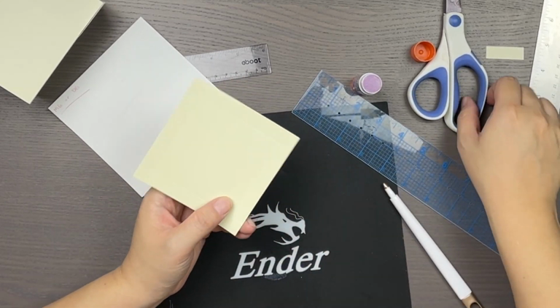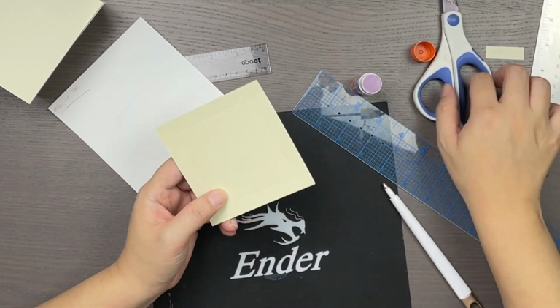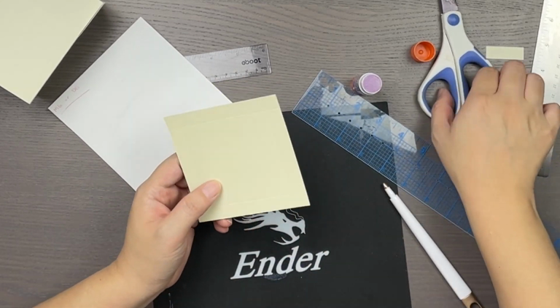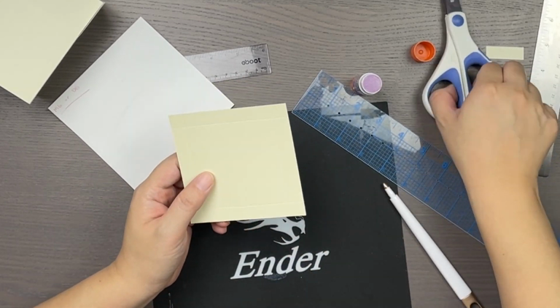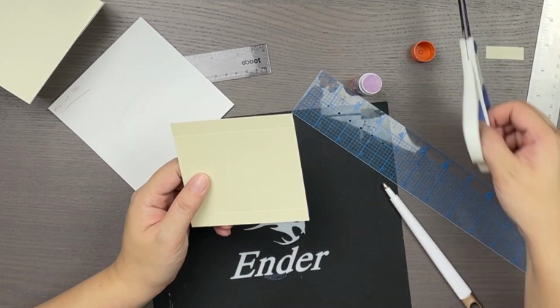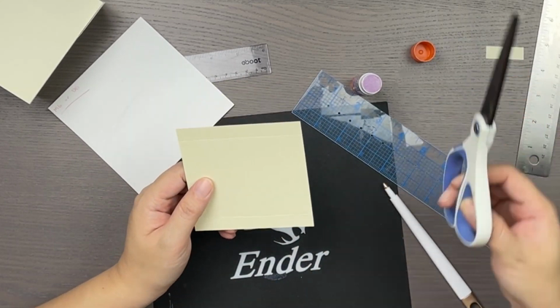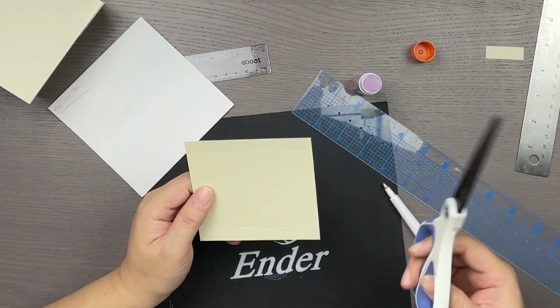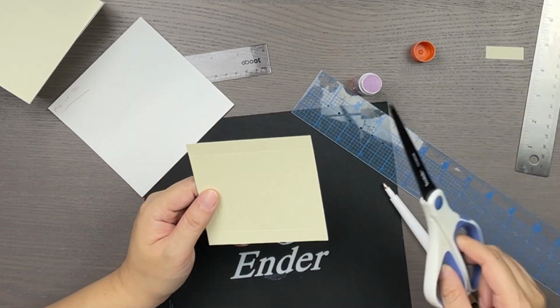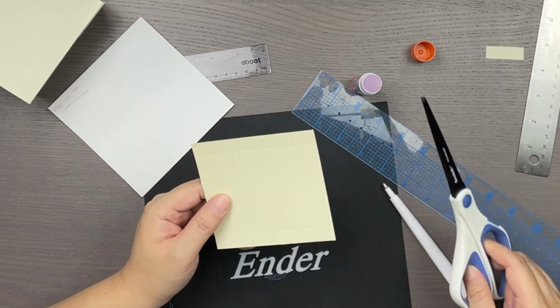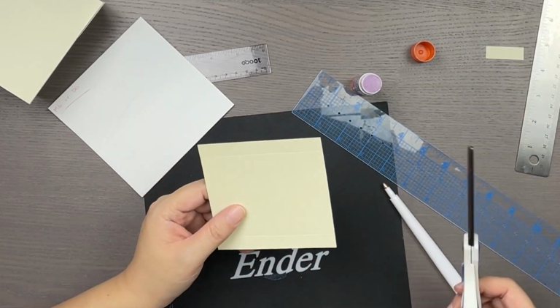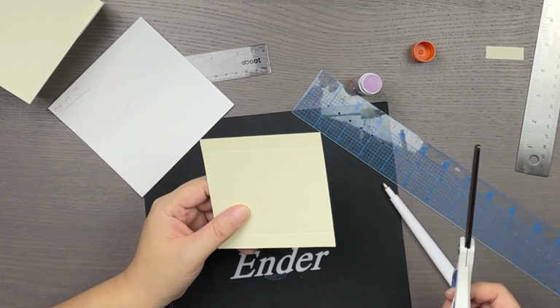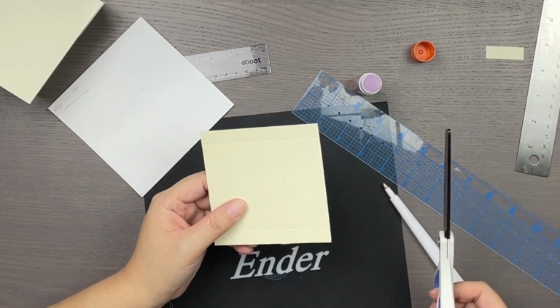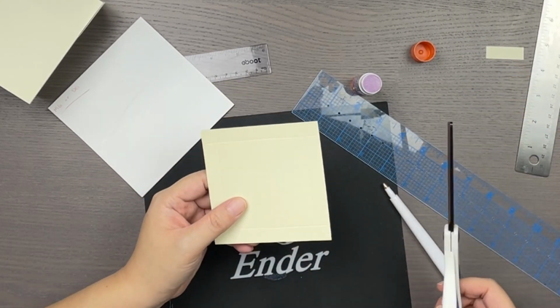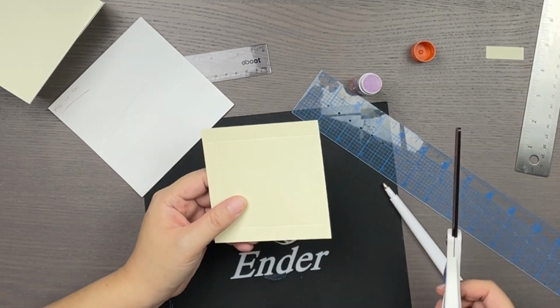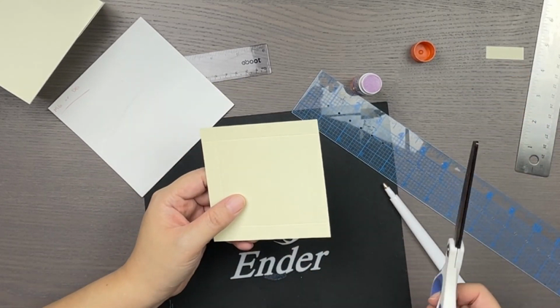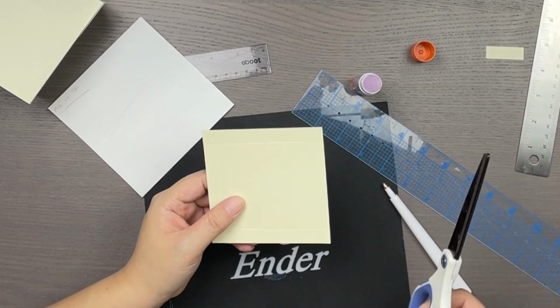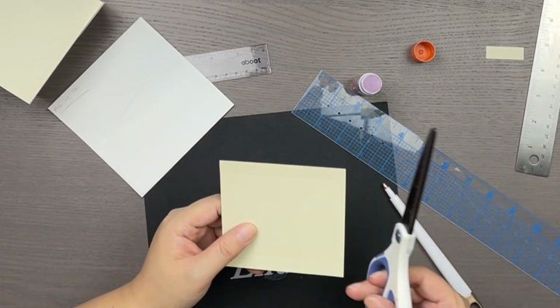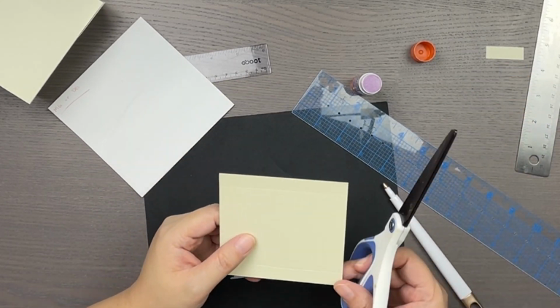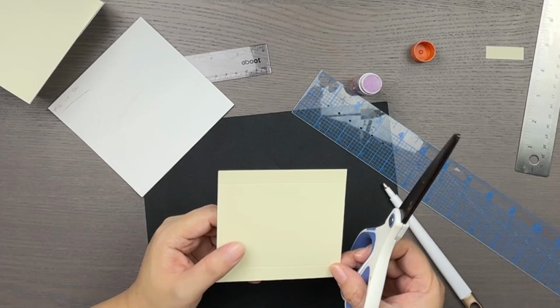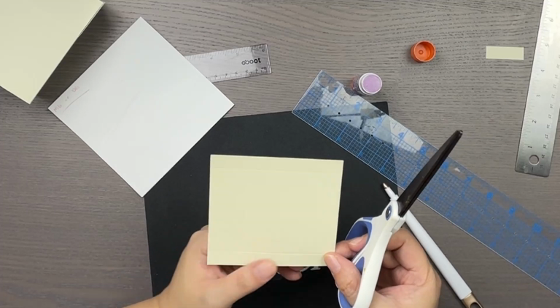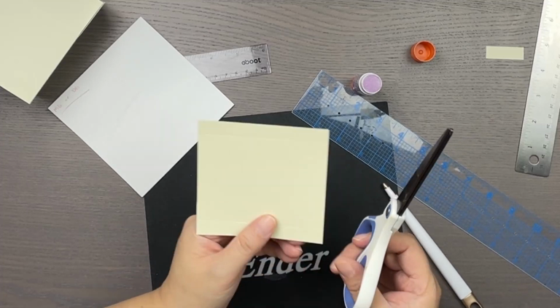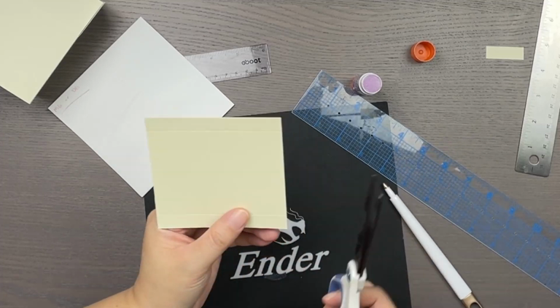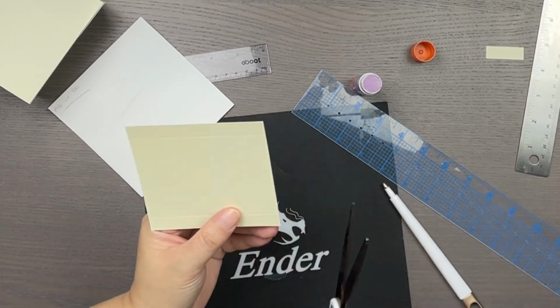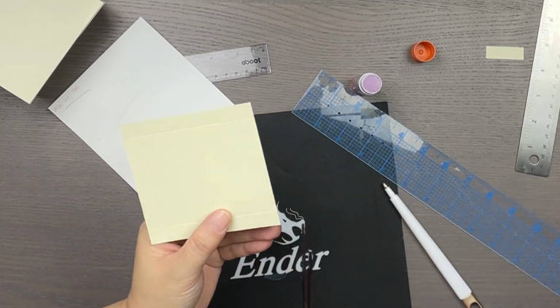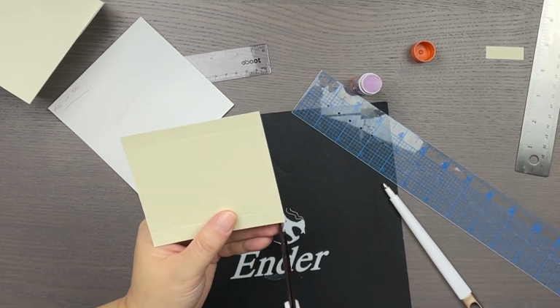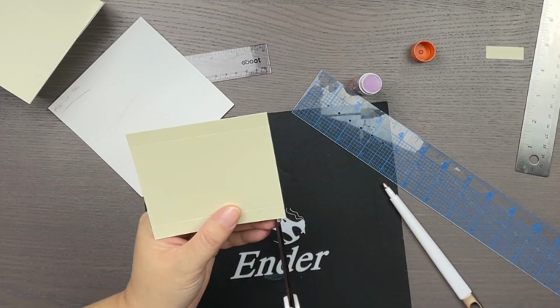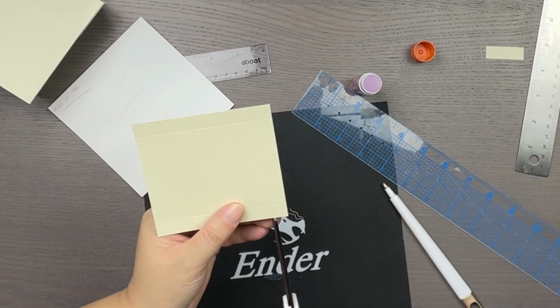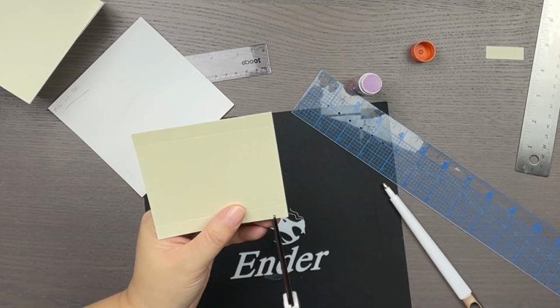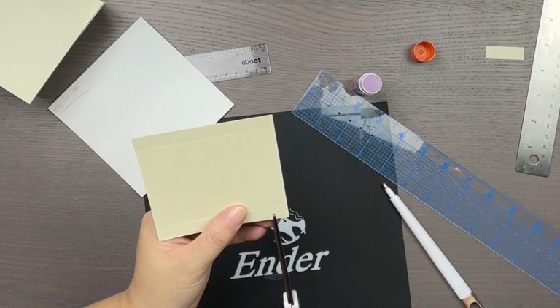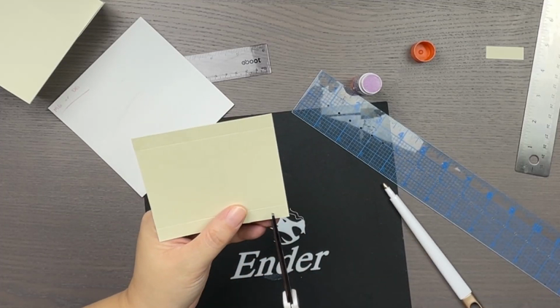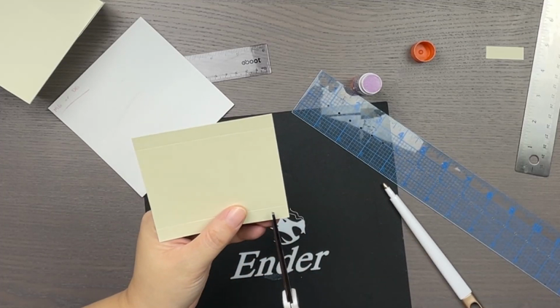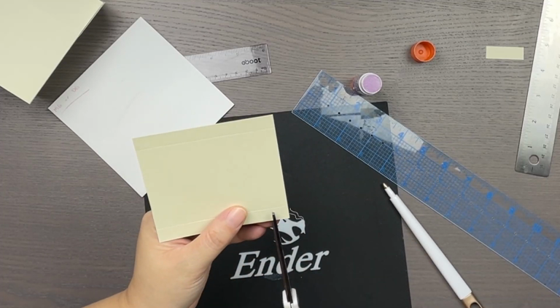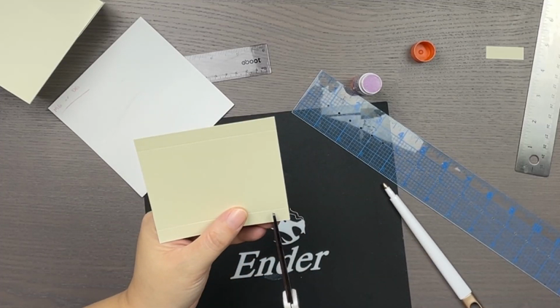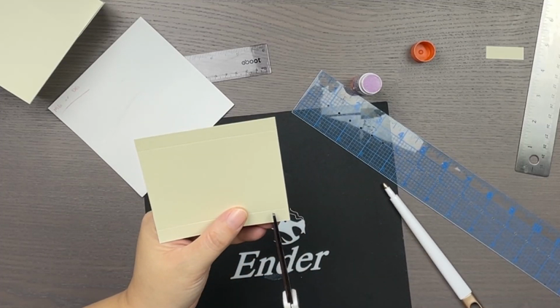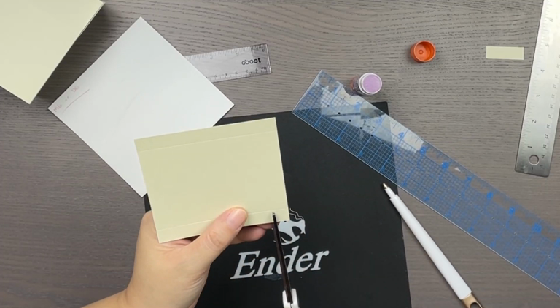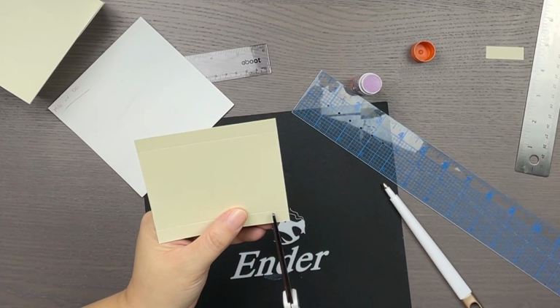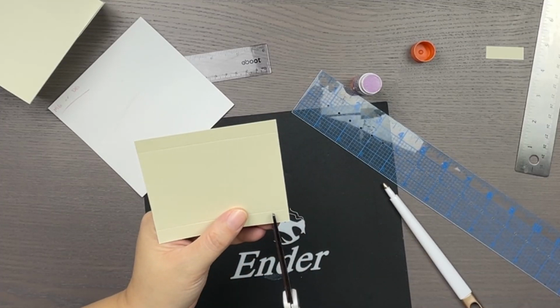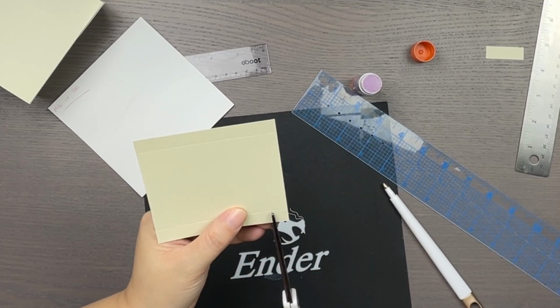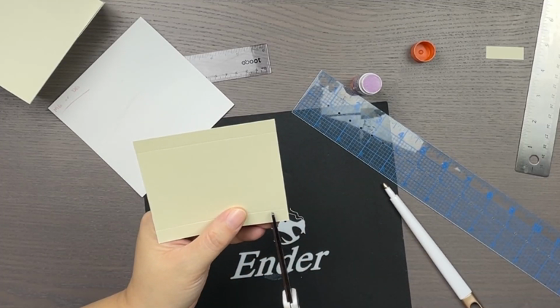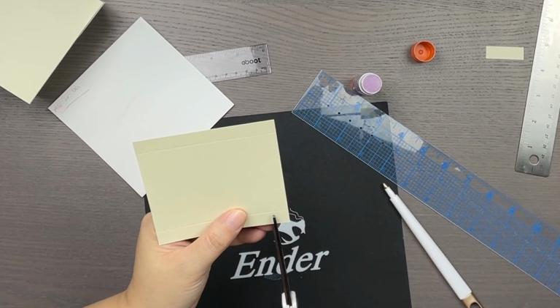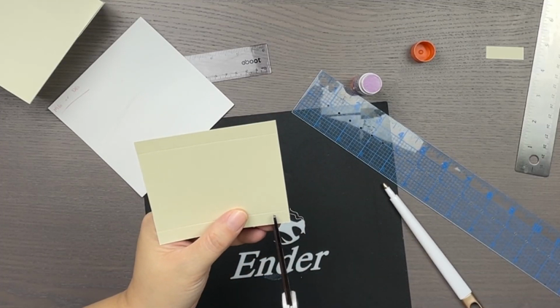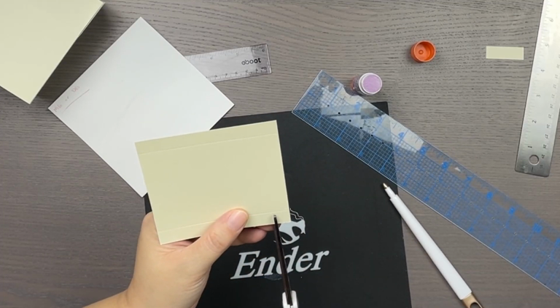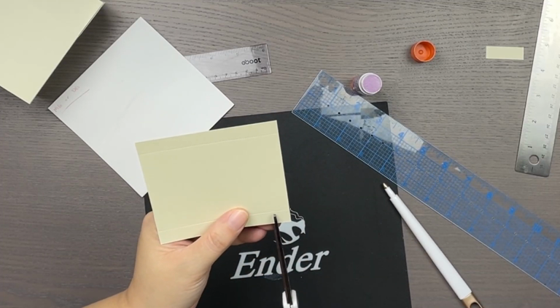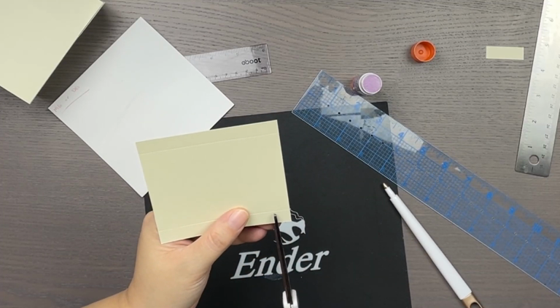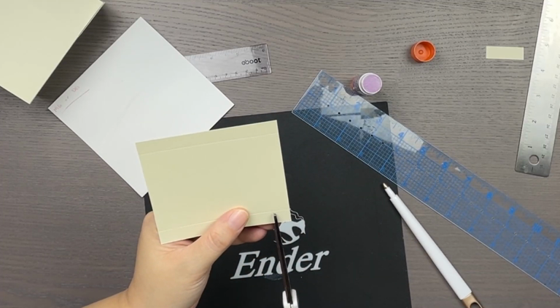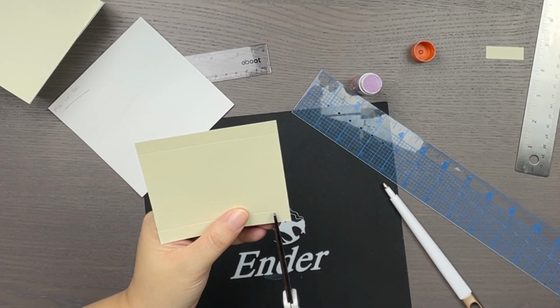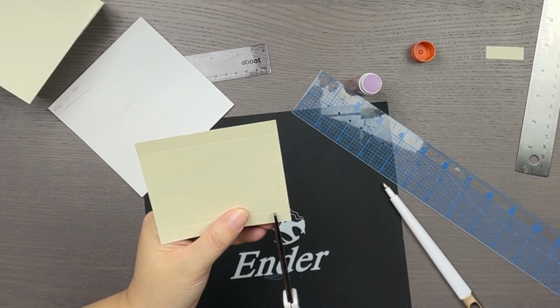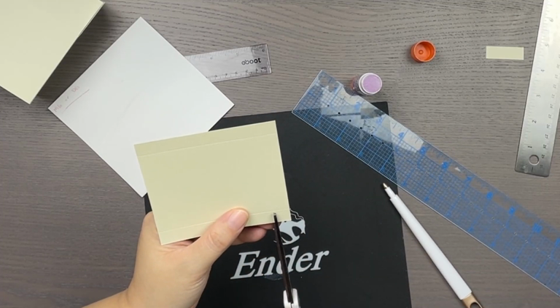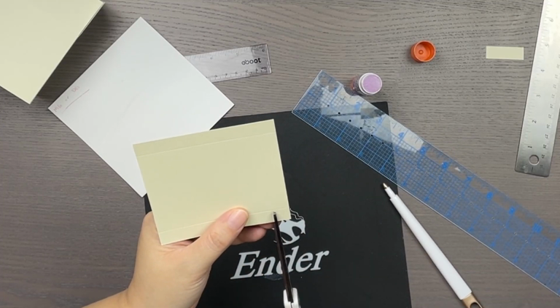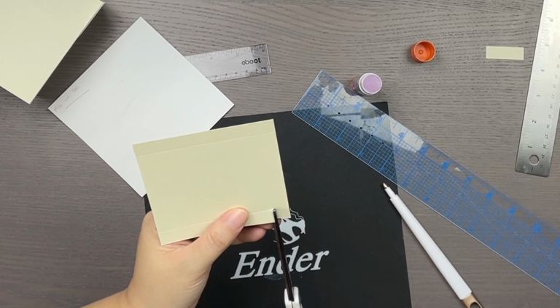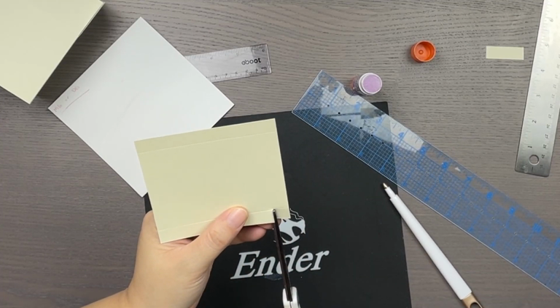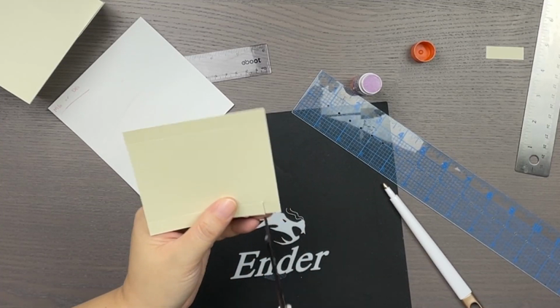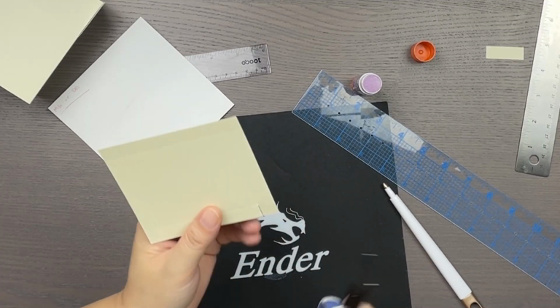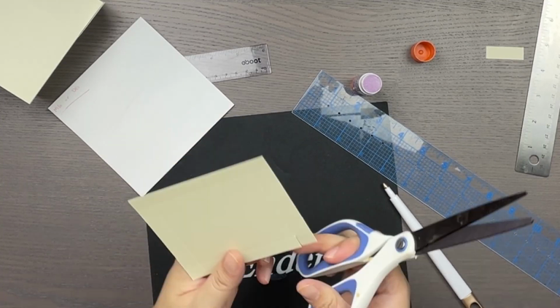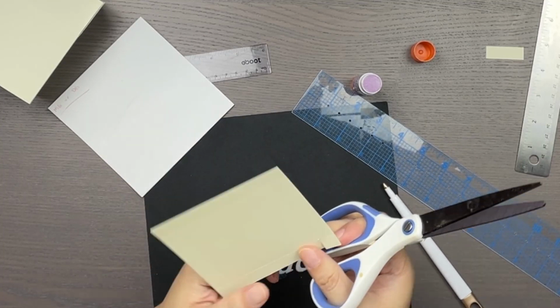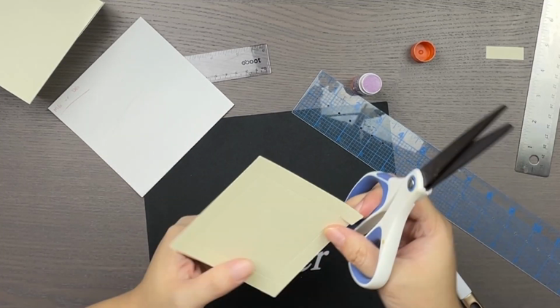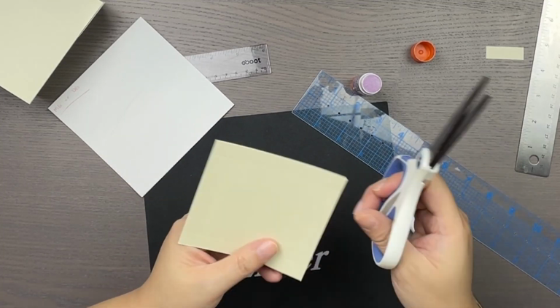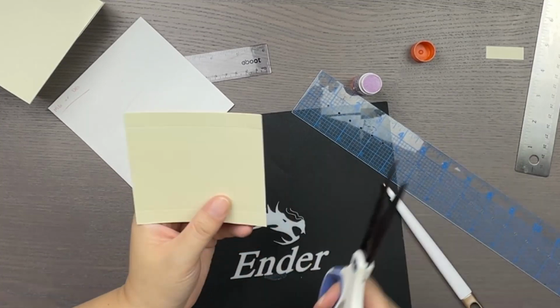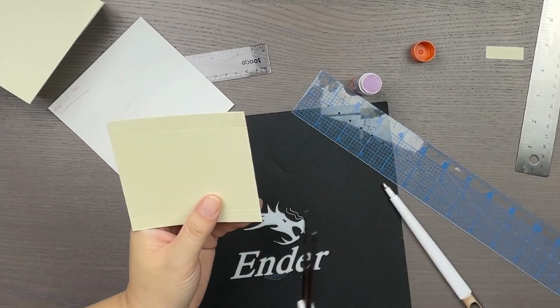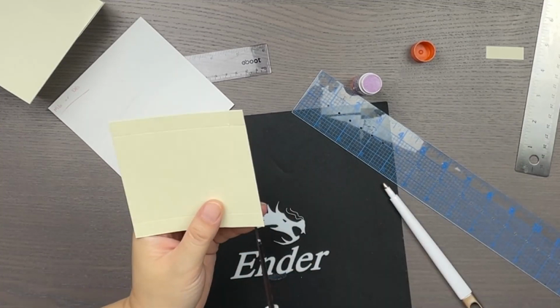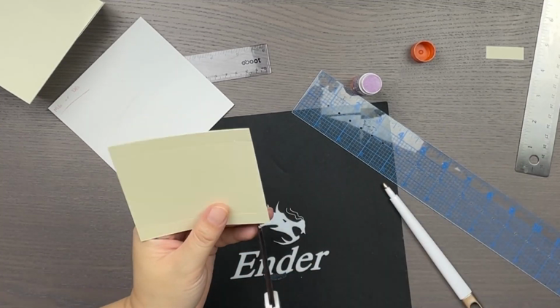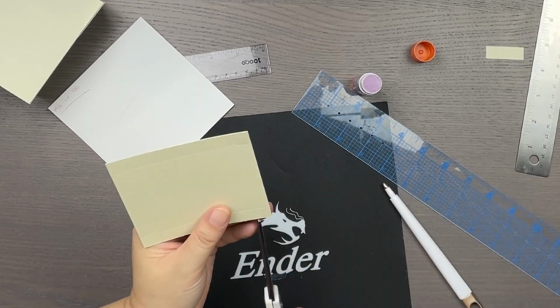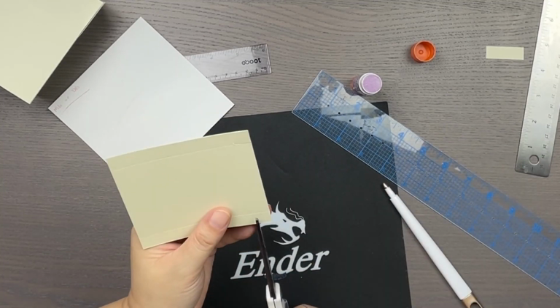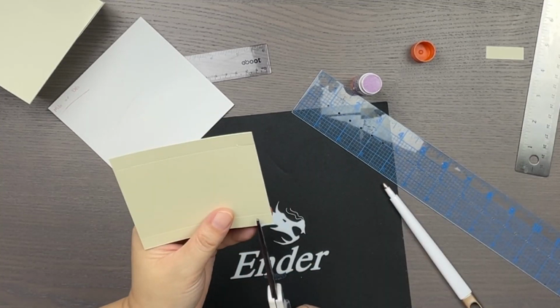I snip into one of the score lines on each of the sides. These tiny squares on the end become the tabs that you will glue to create the lid.